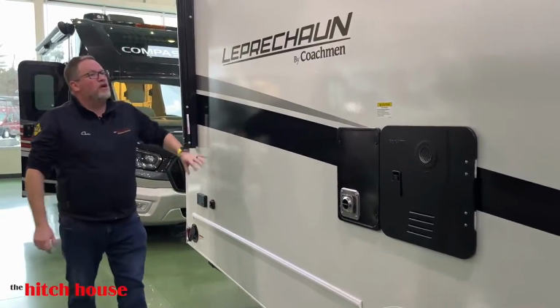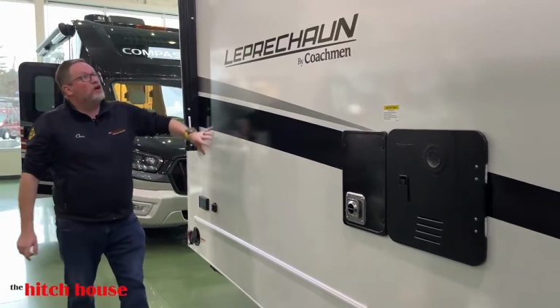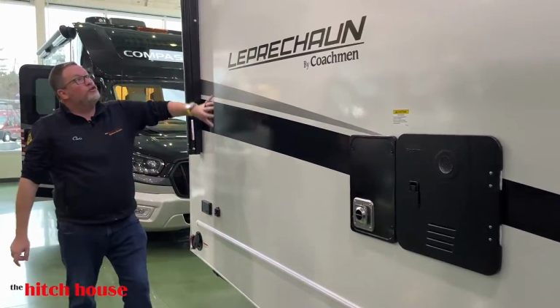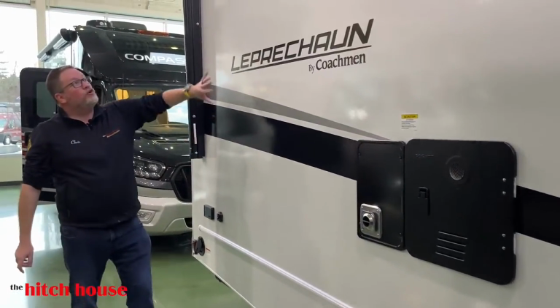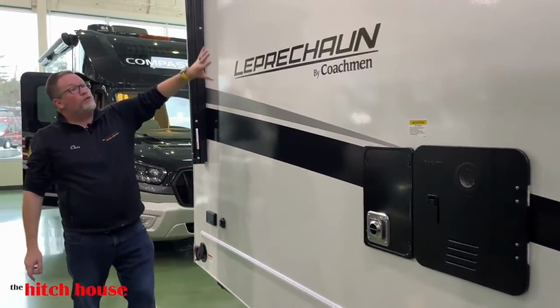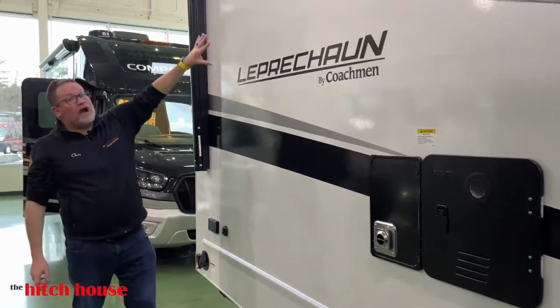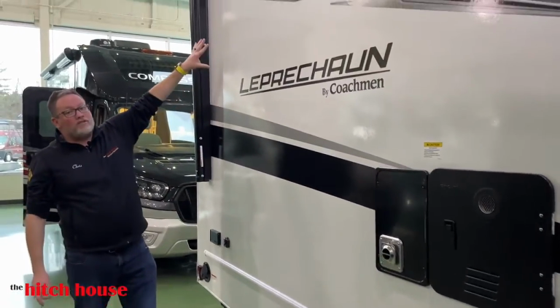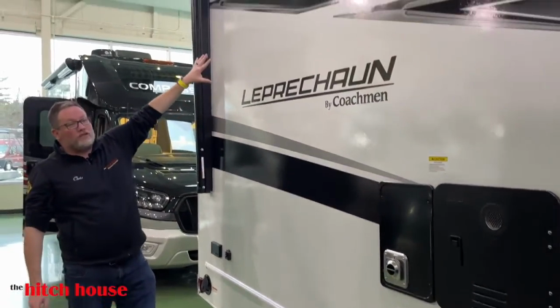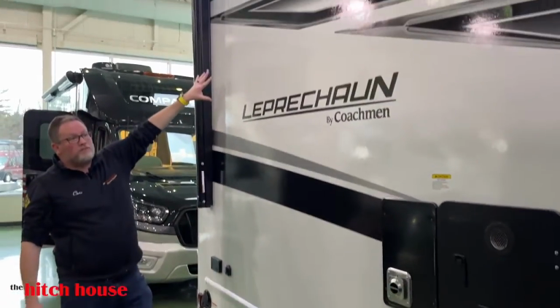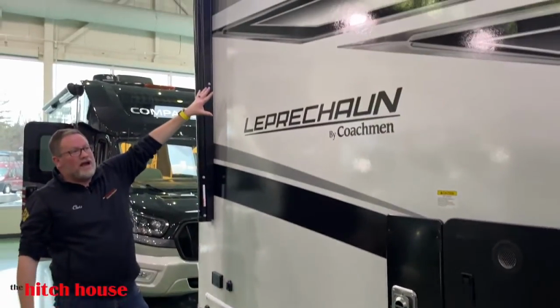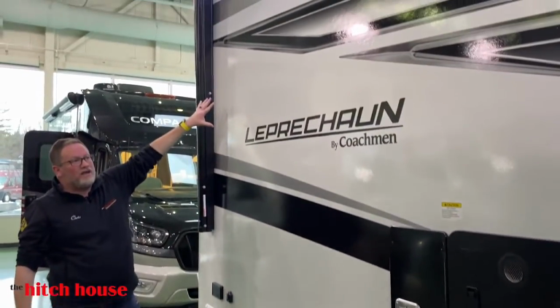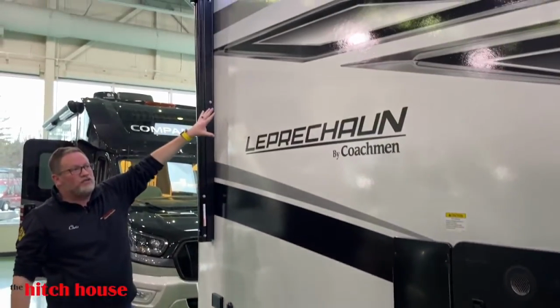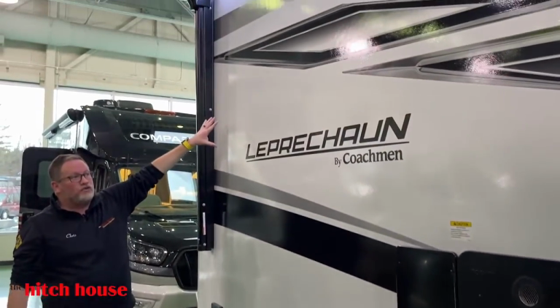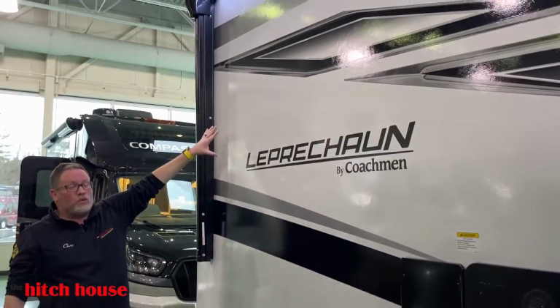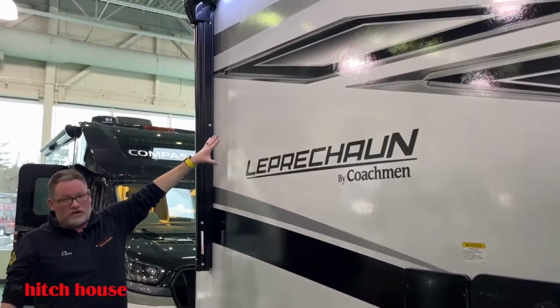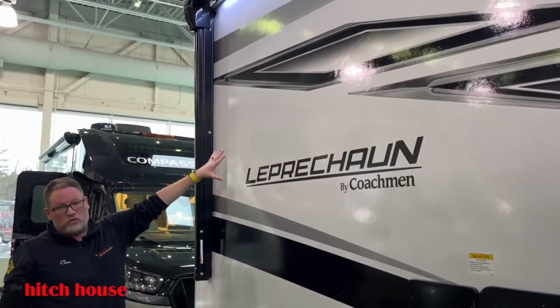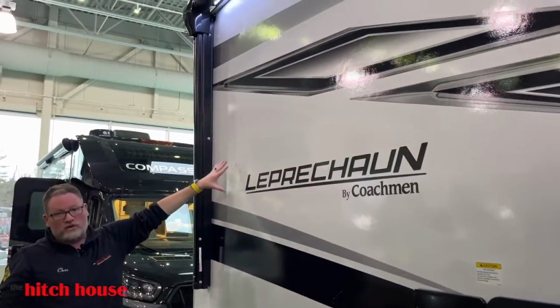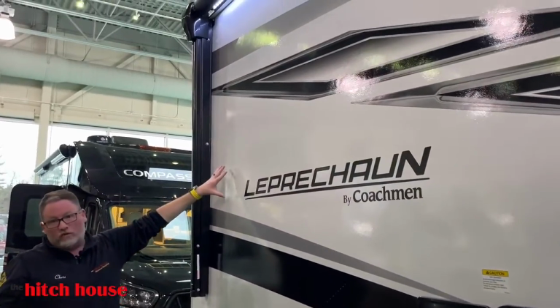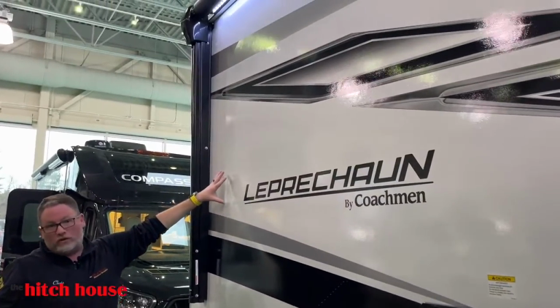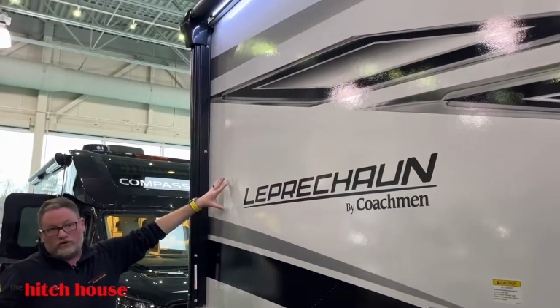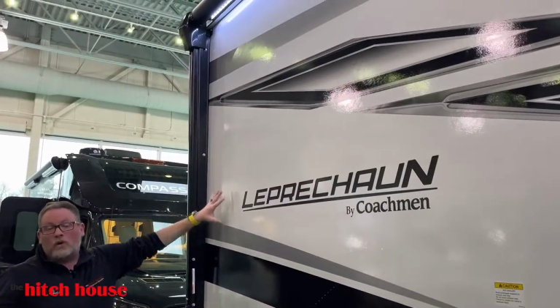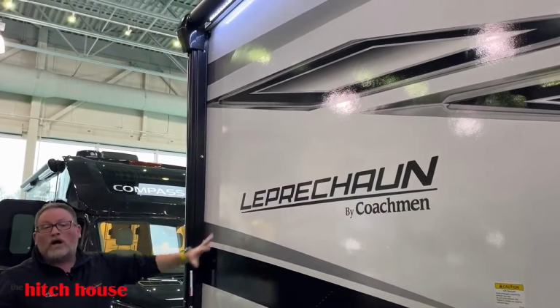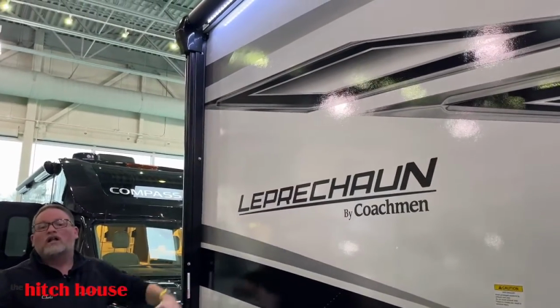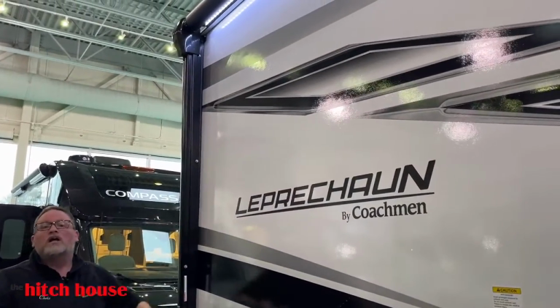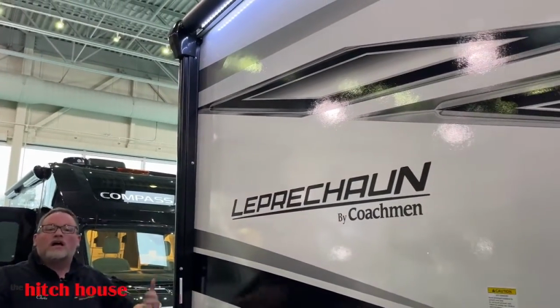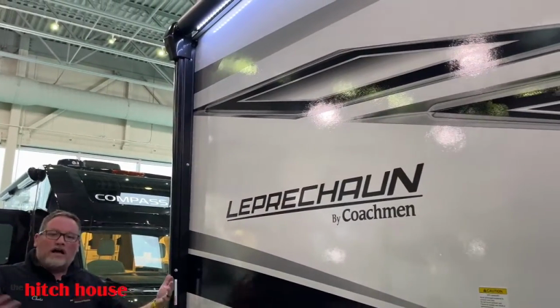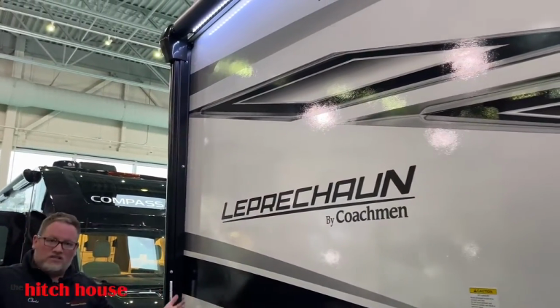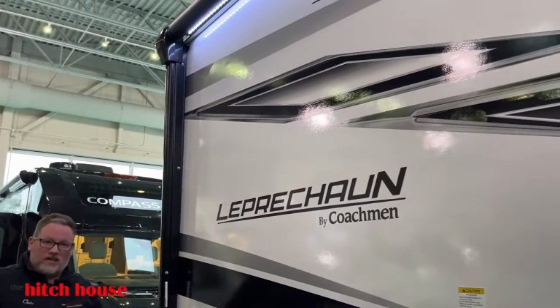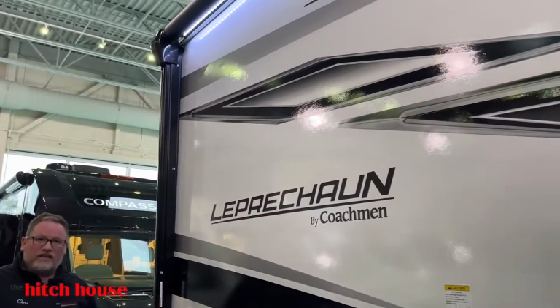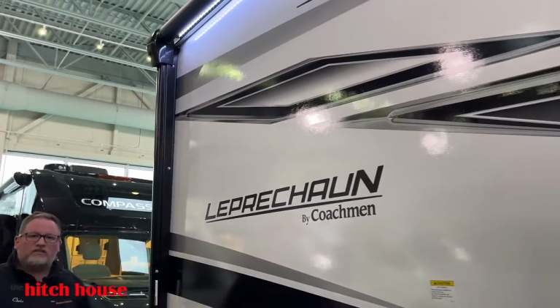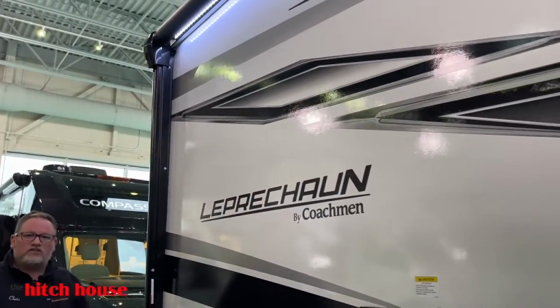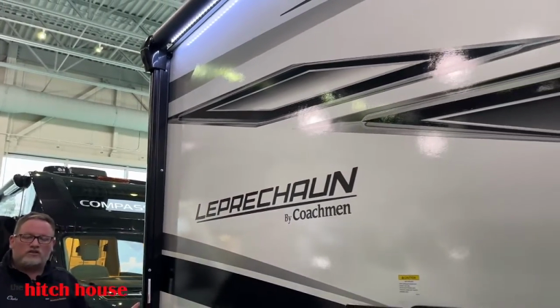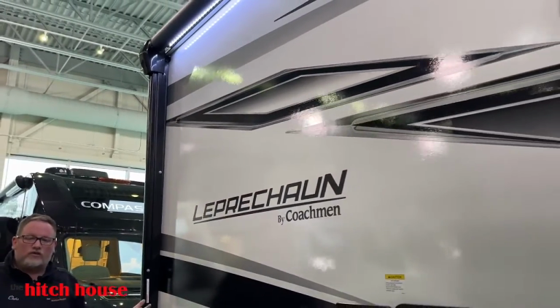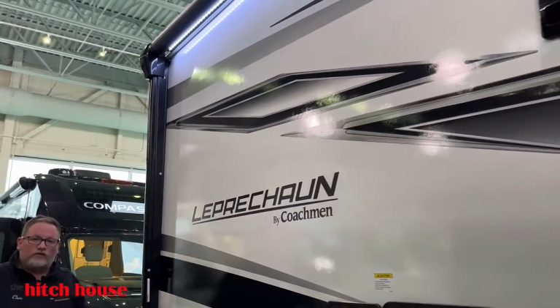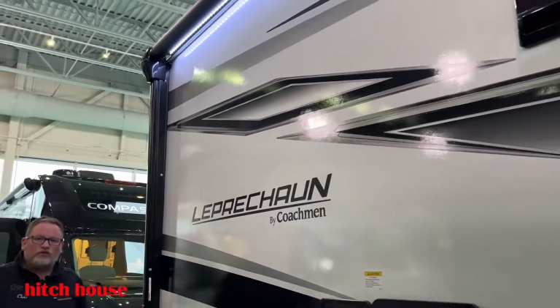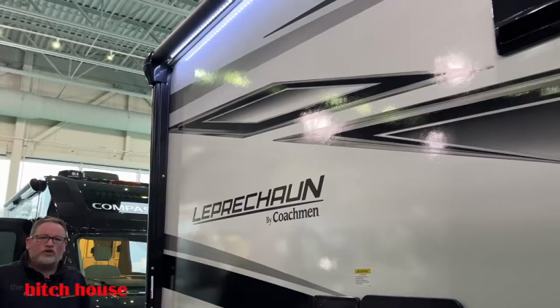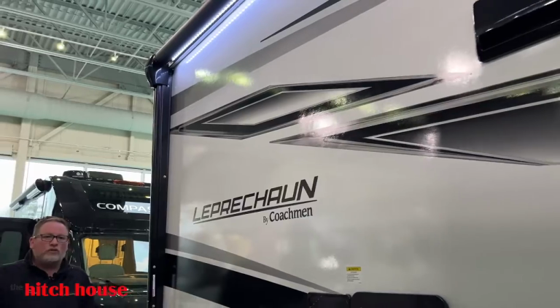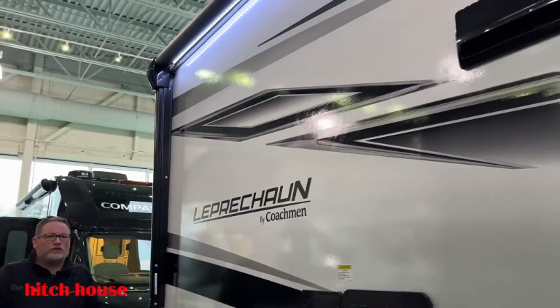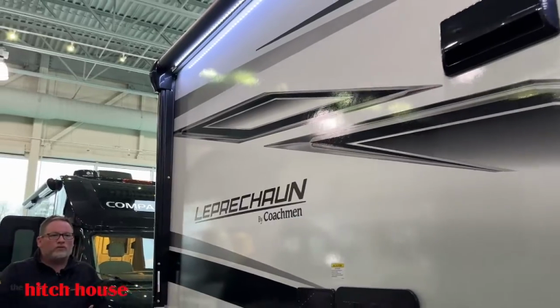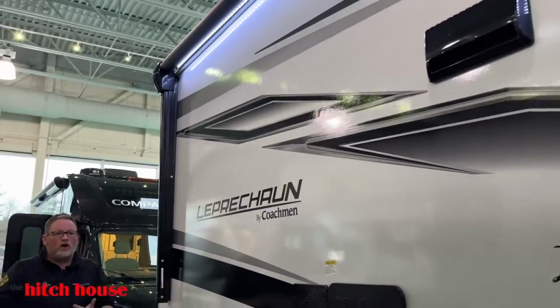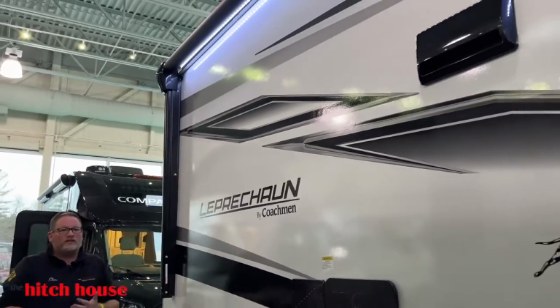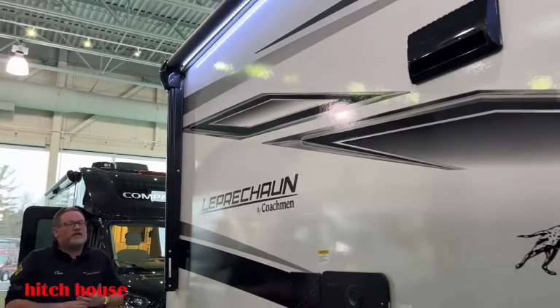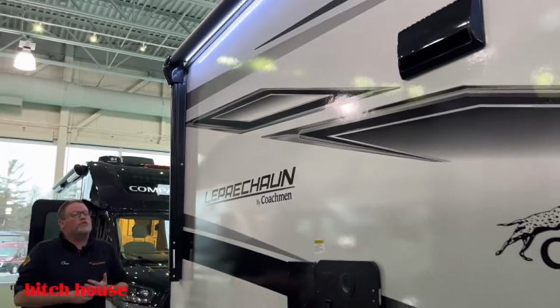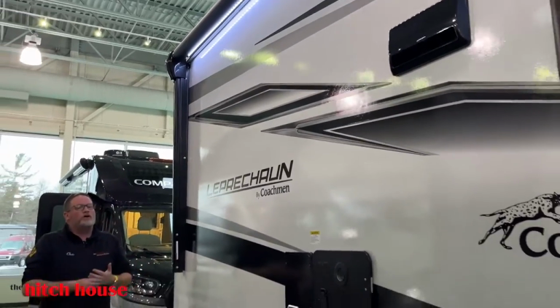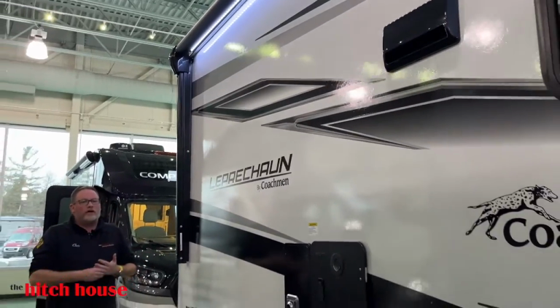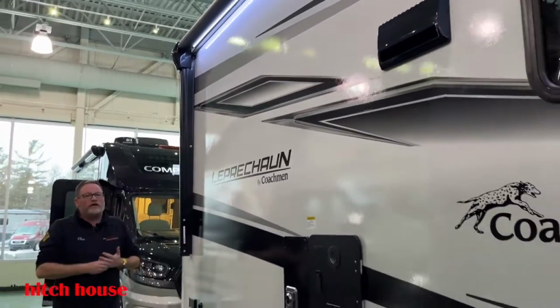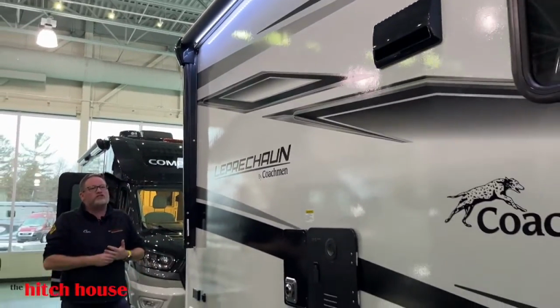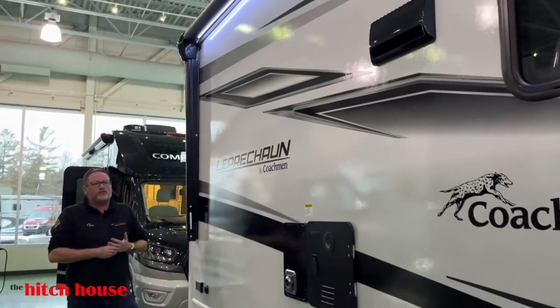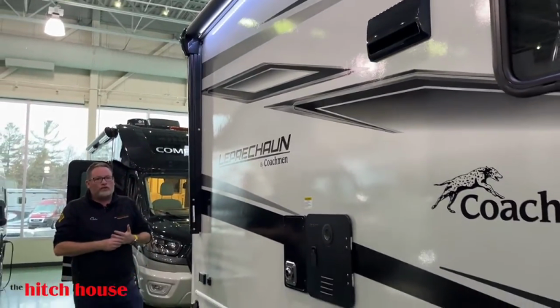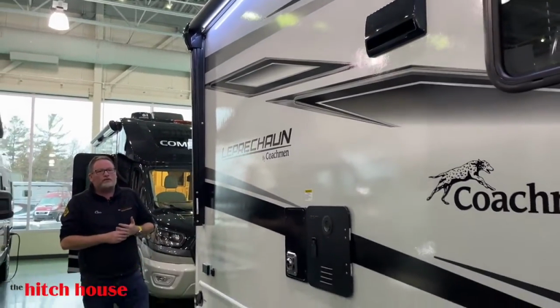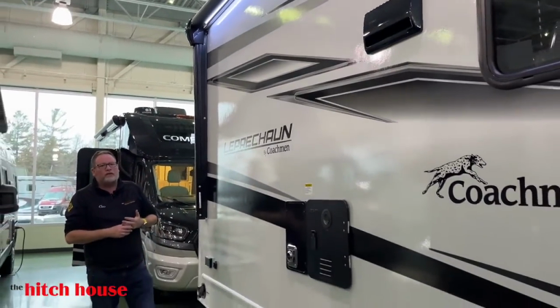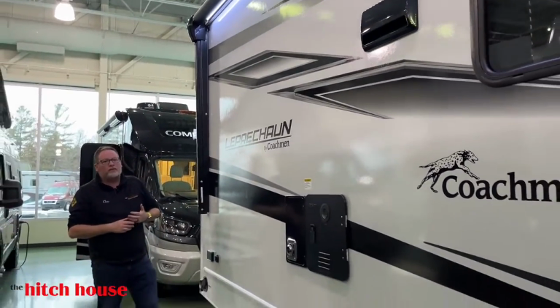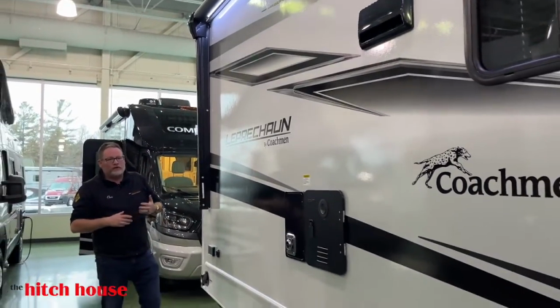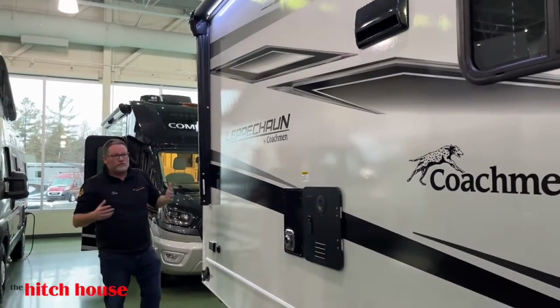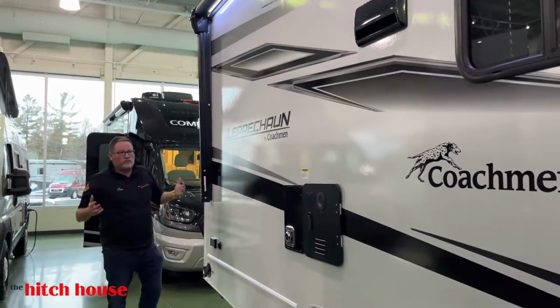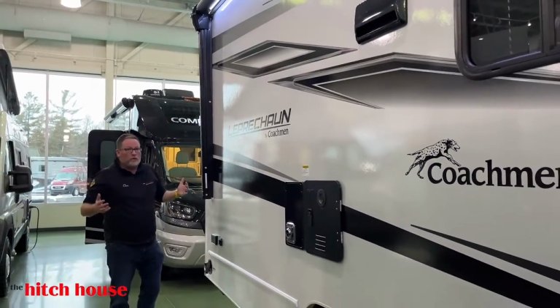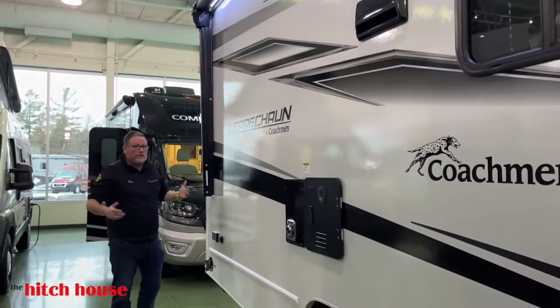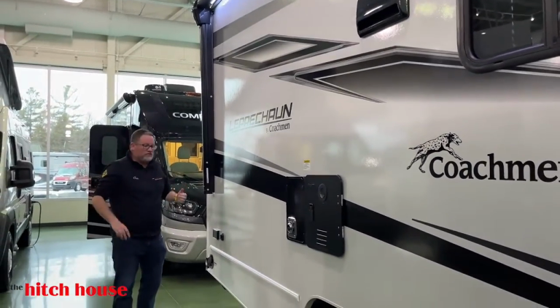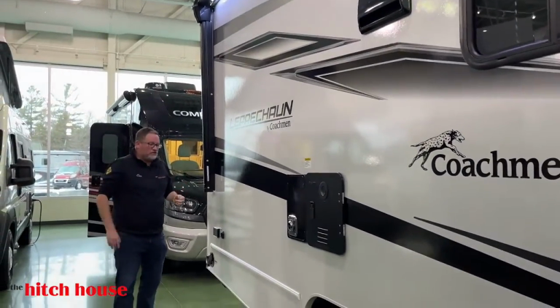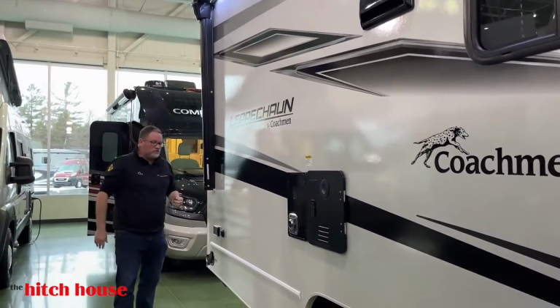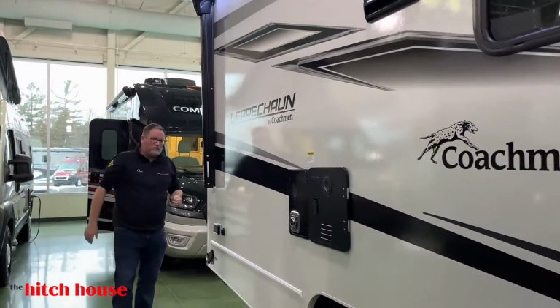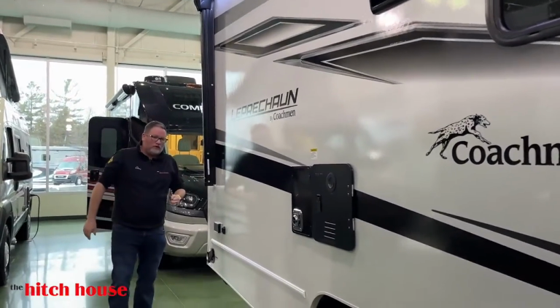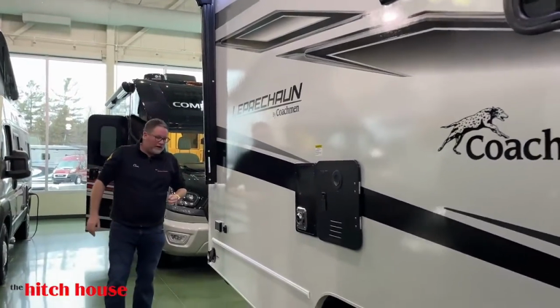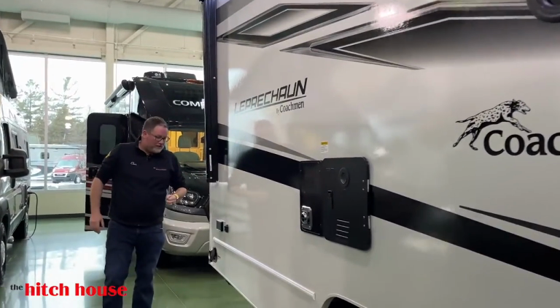New graphics package for 2024 as well. This is our first year with the product and we are extremely impressed with what we've seen so far.